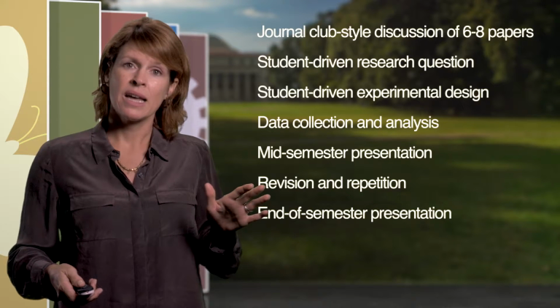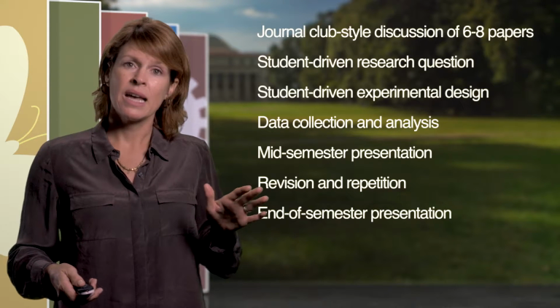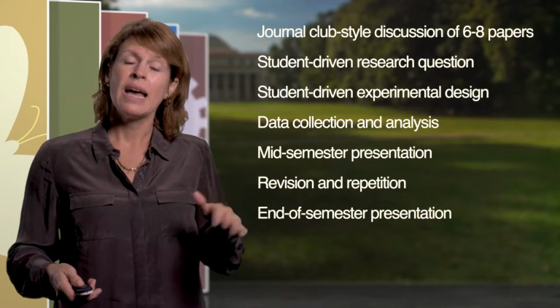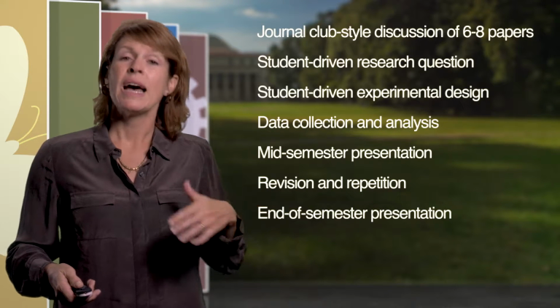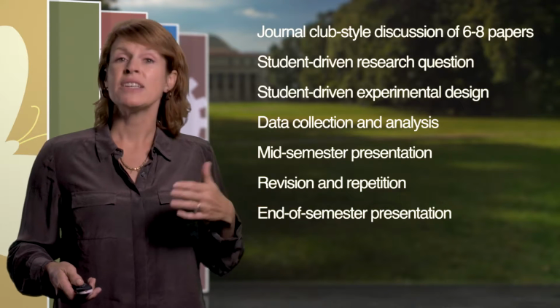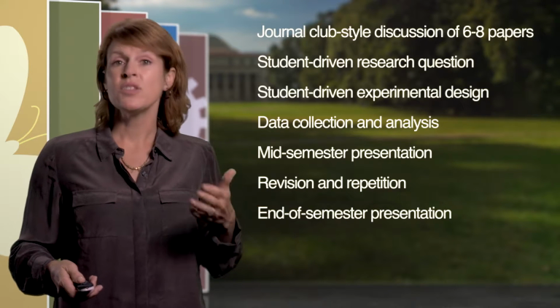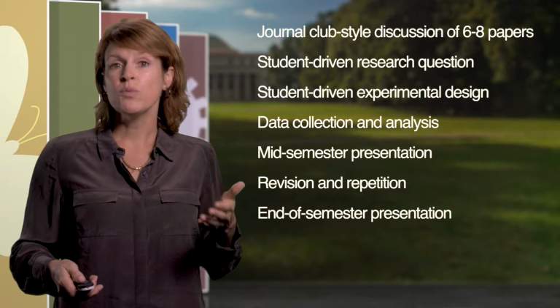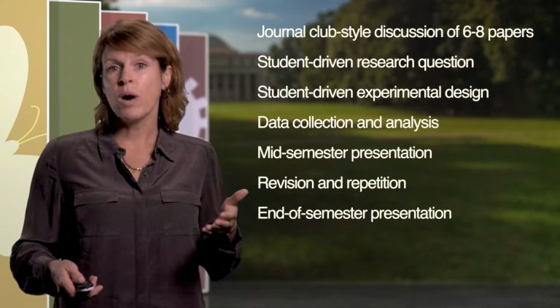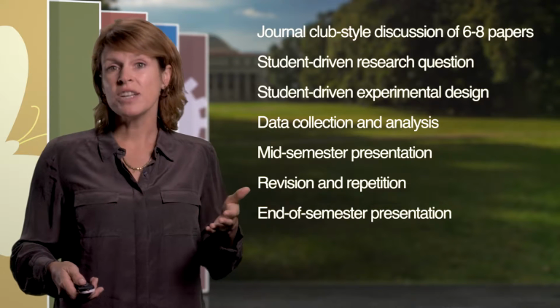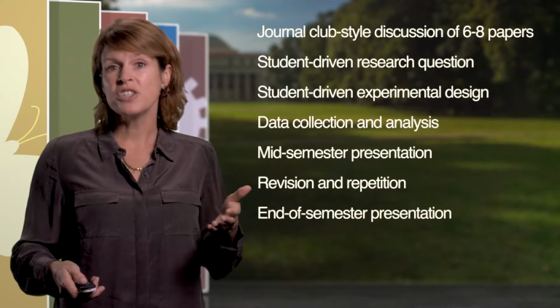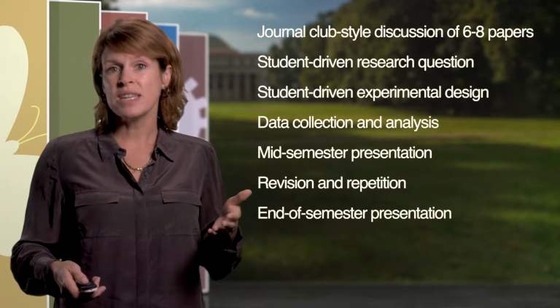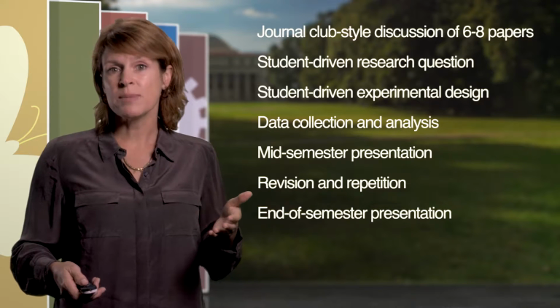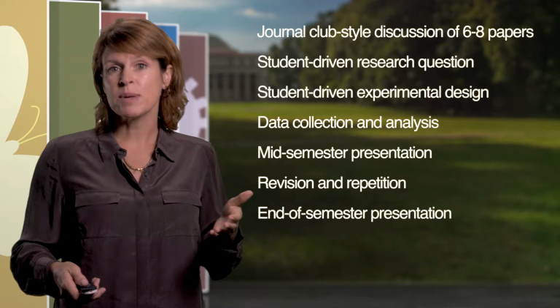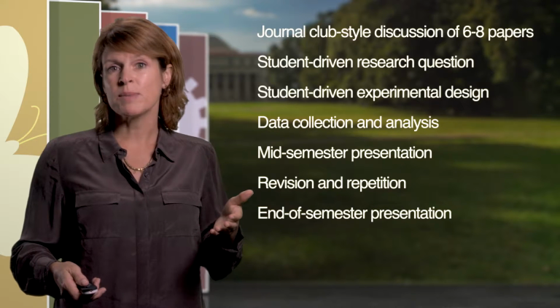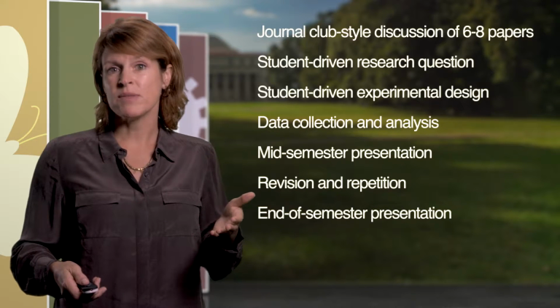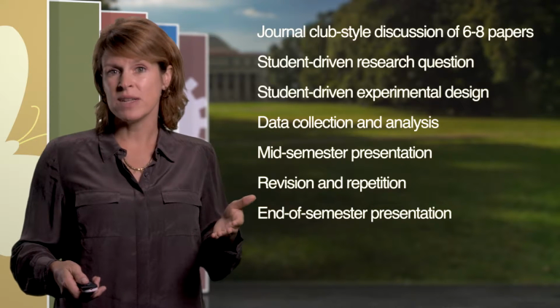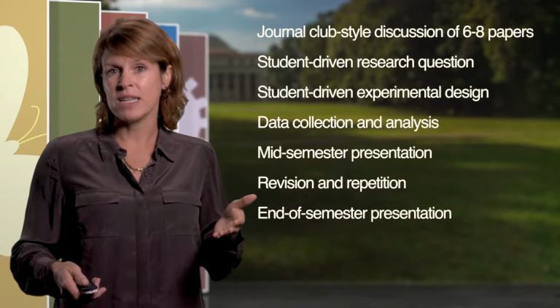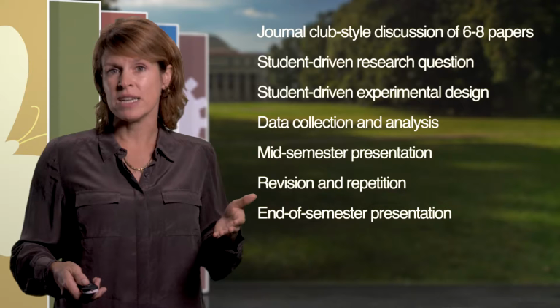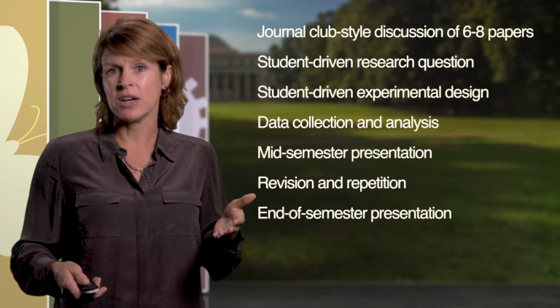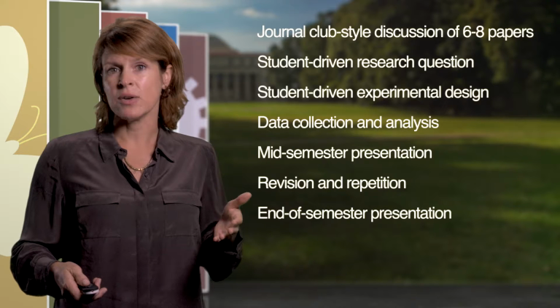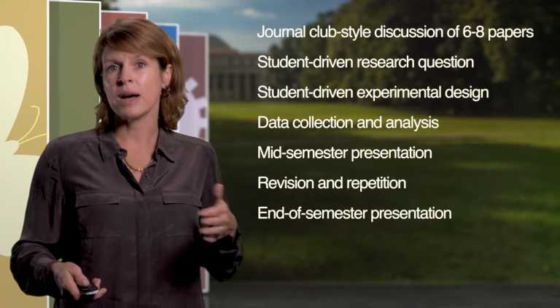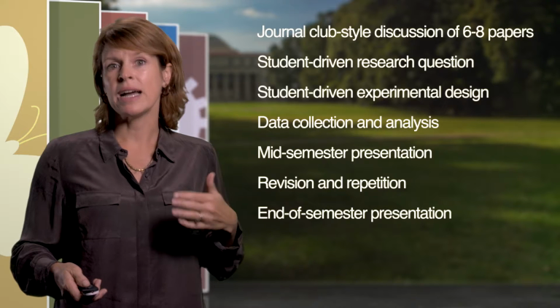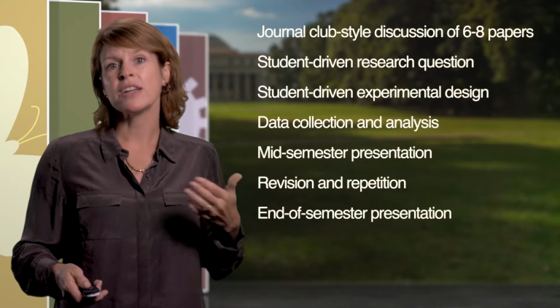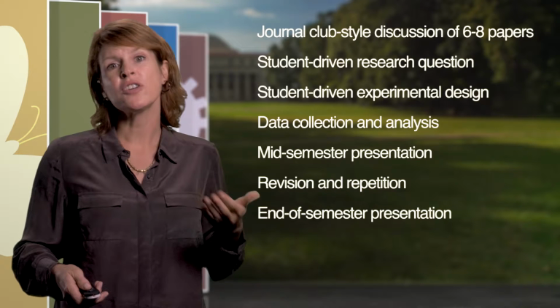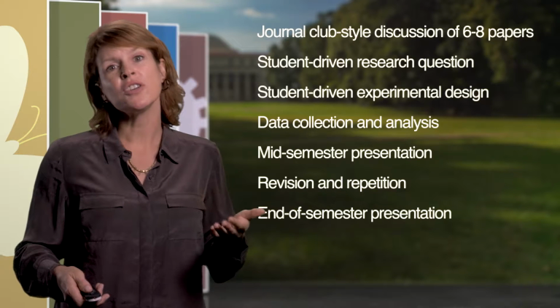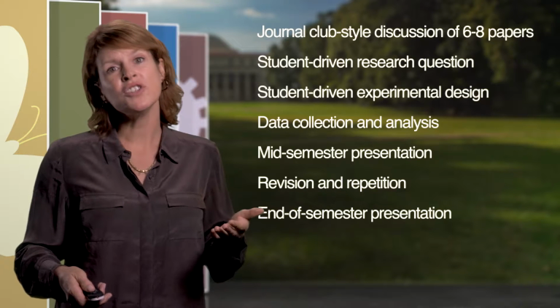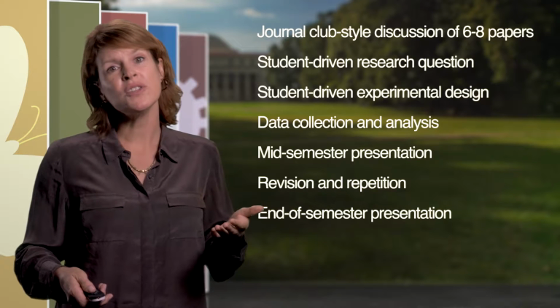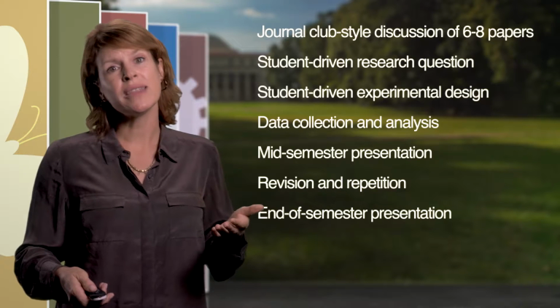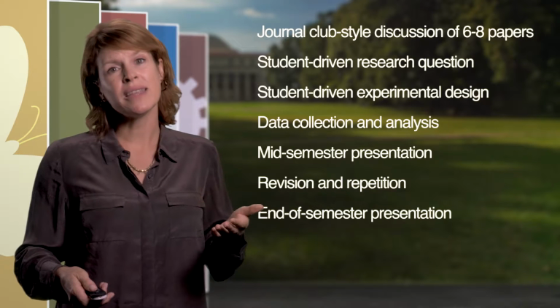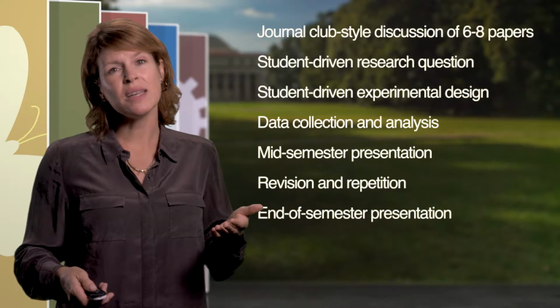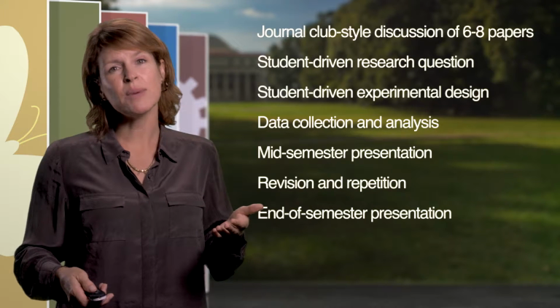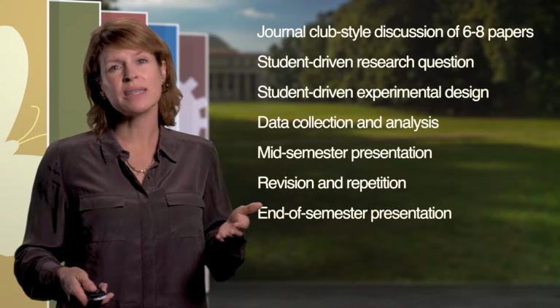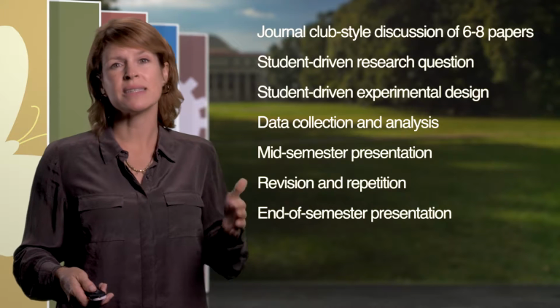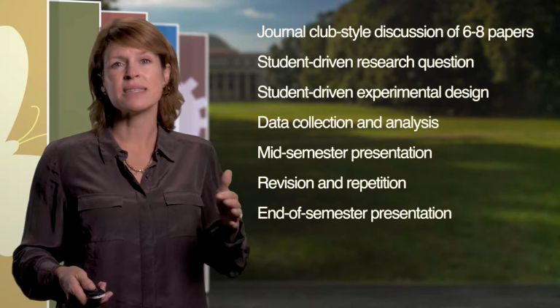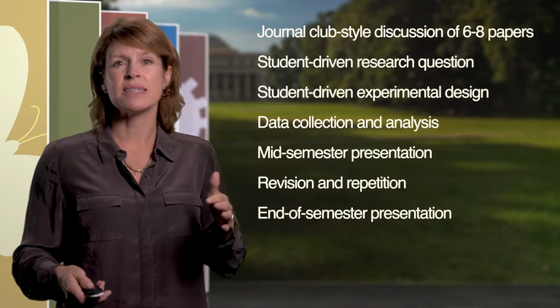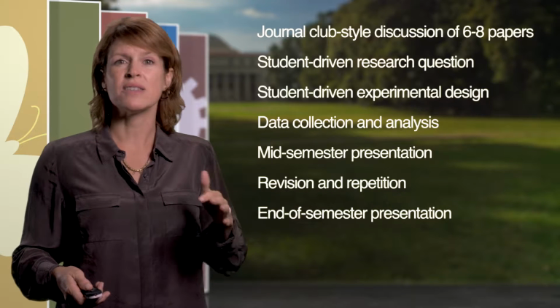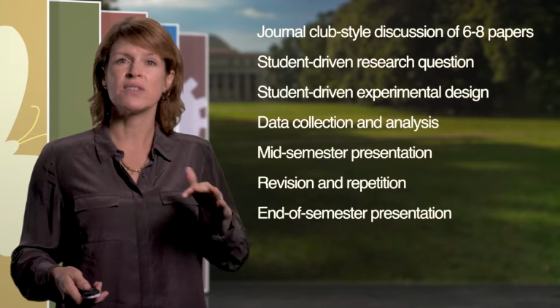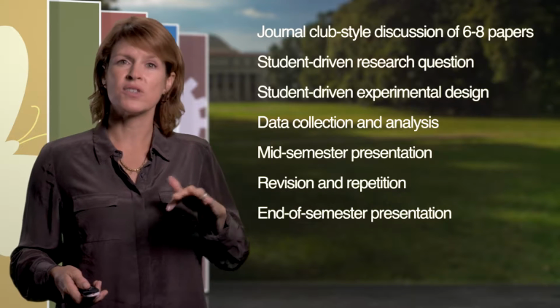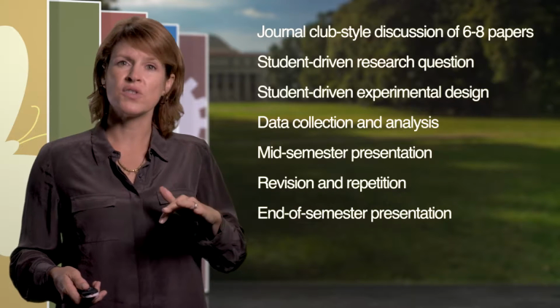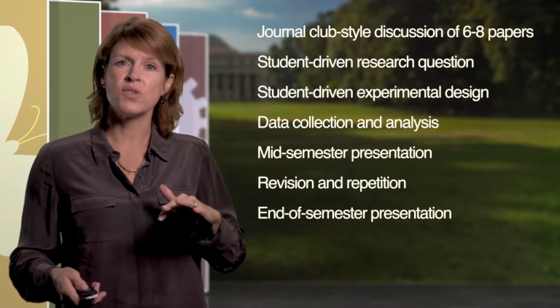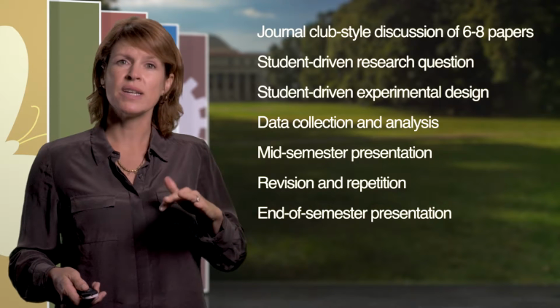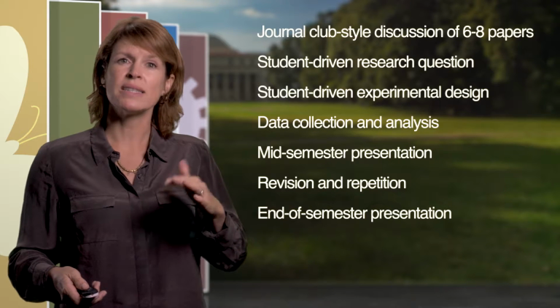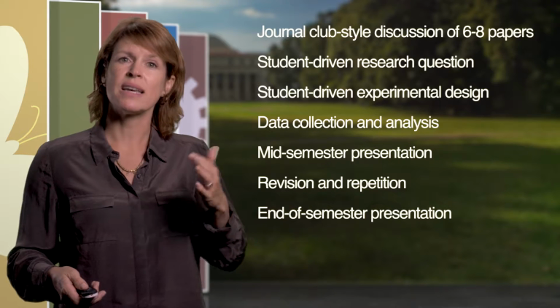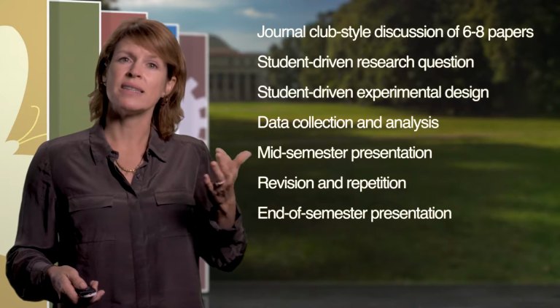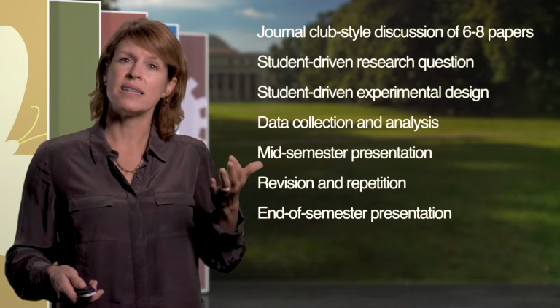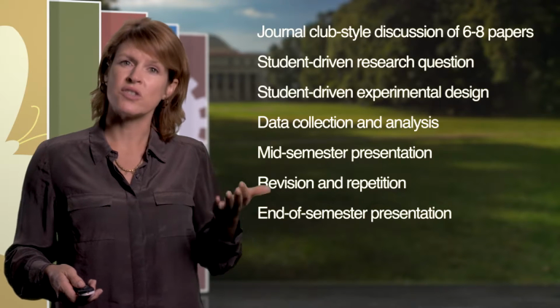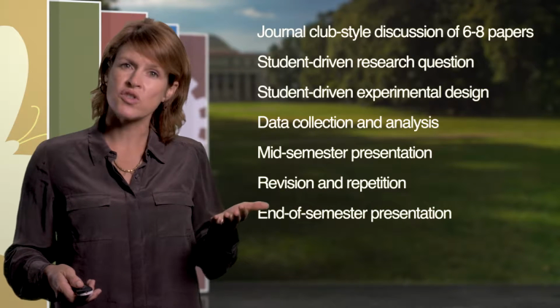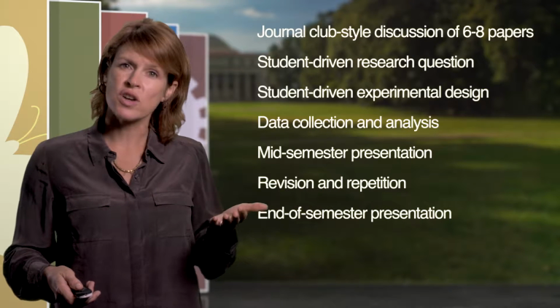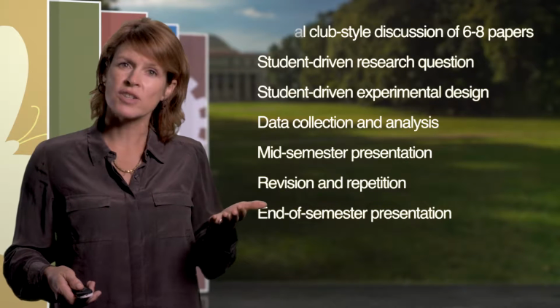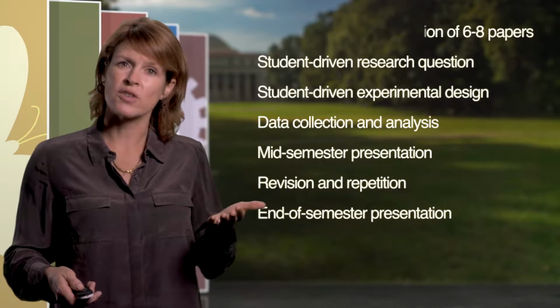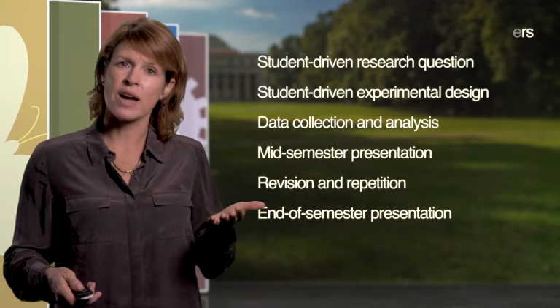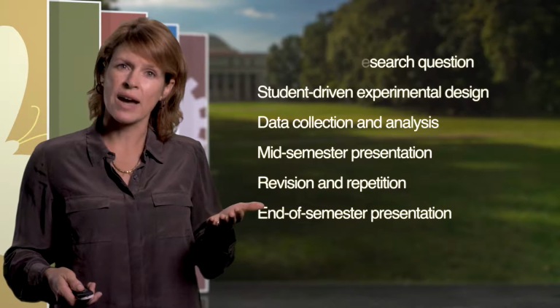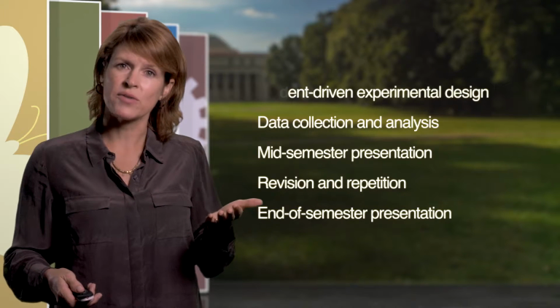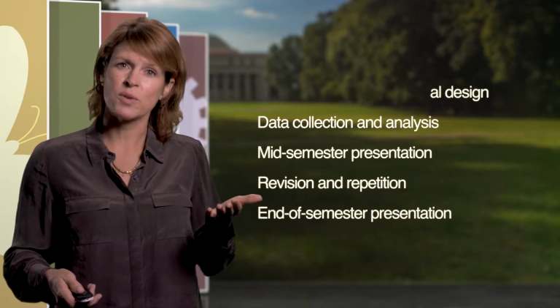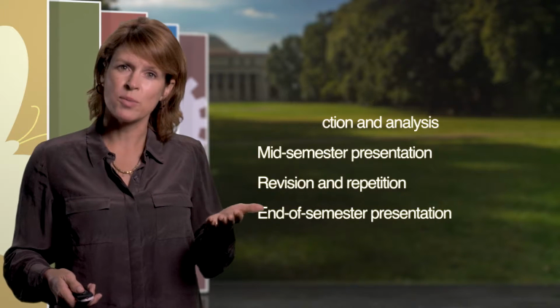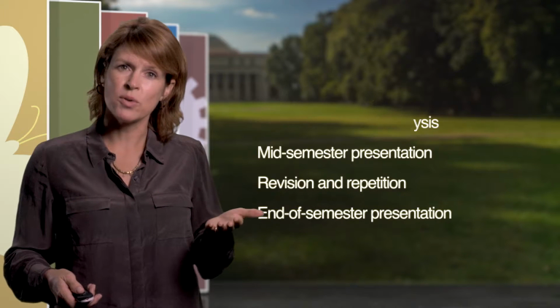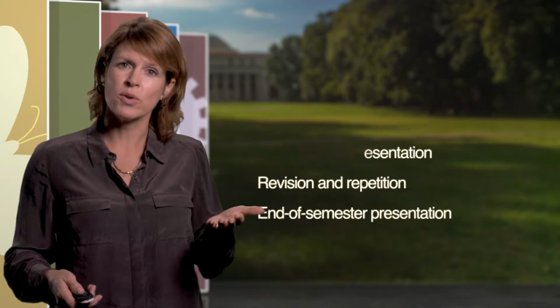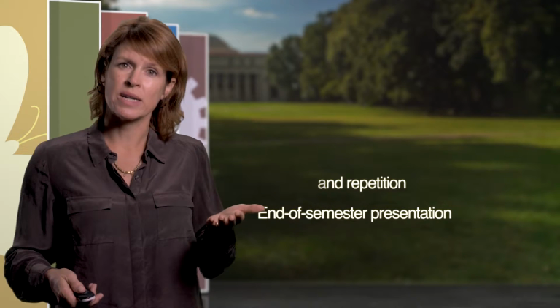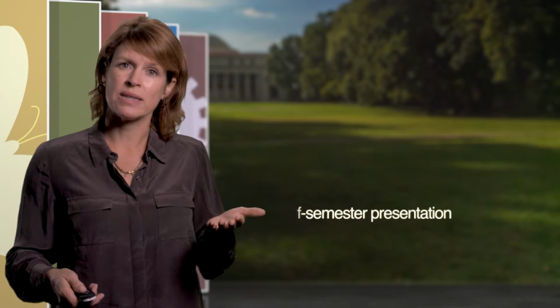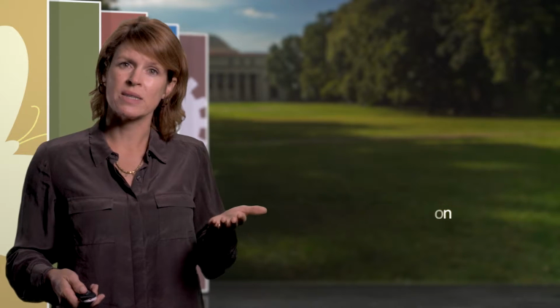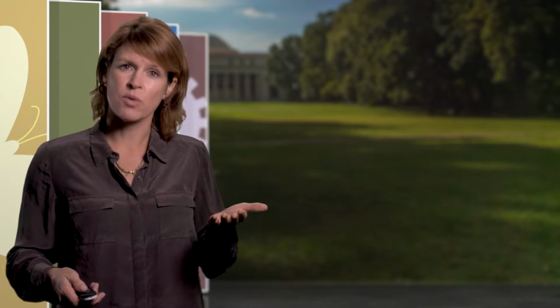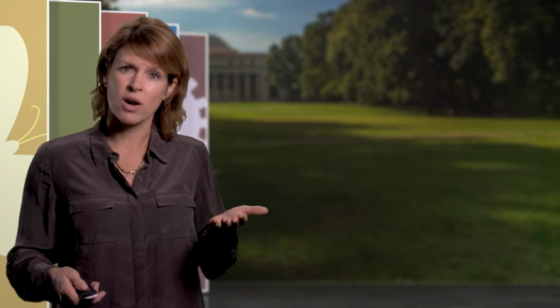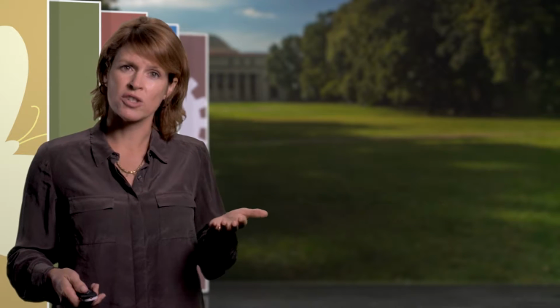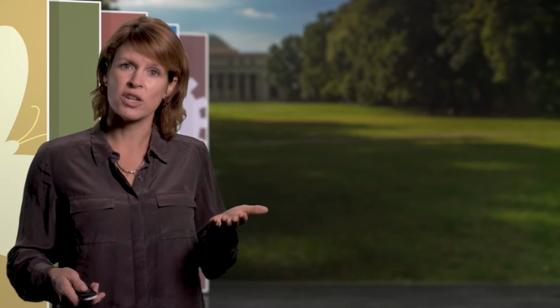As you watch the upcoming video, I encourage you to think about the skills the students and the instructor have to employ in this project.